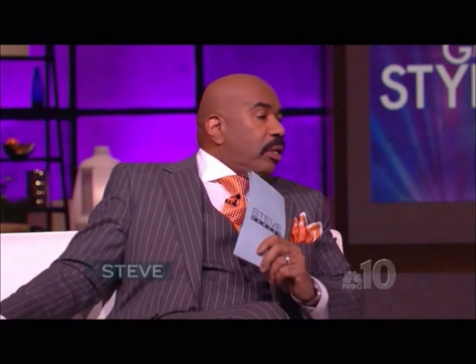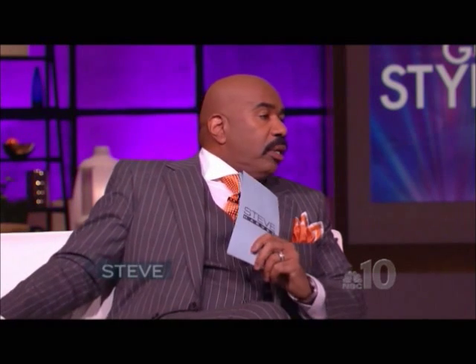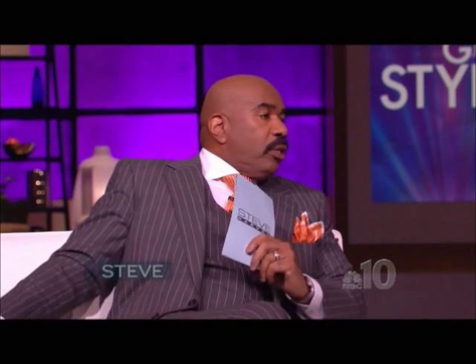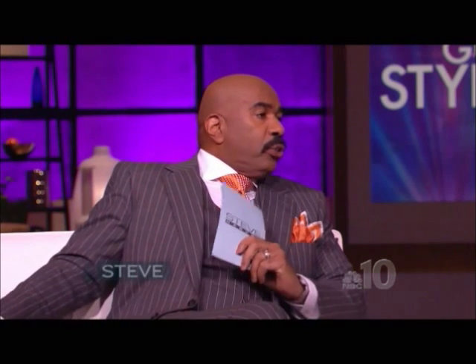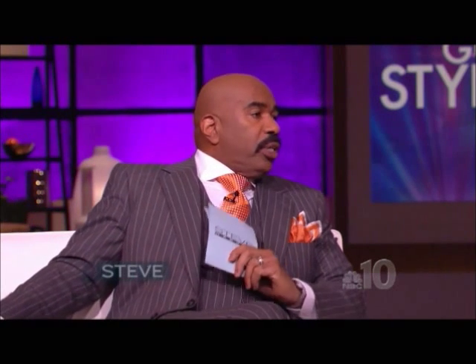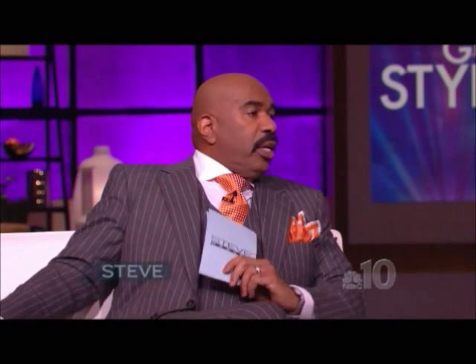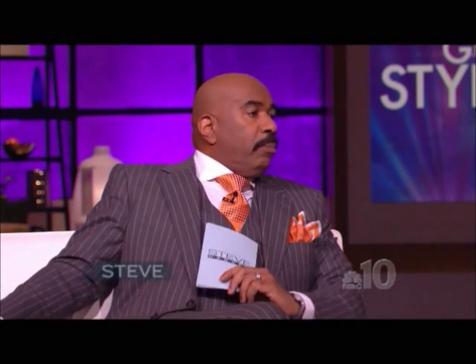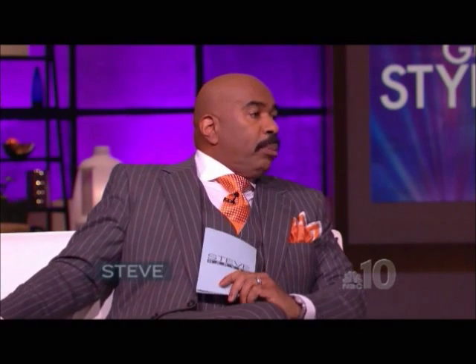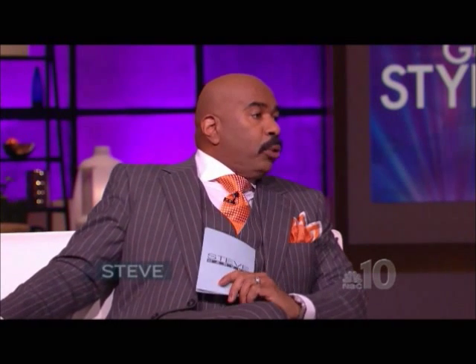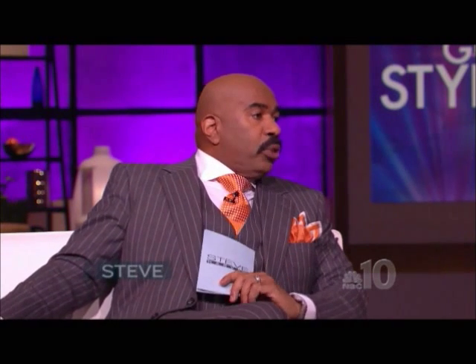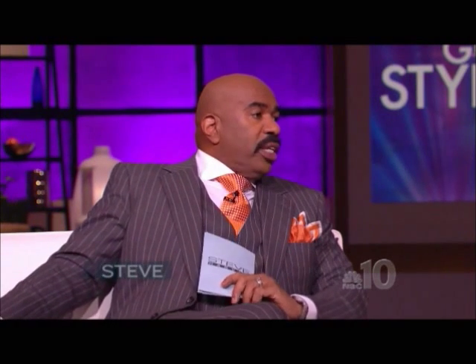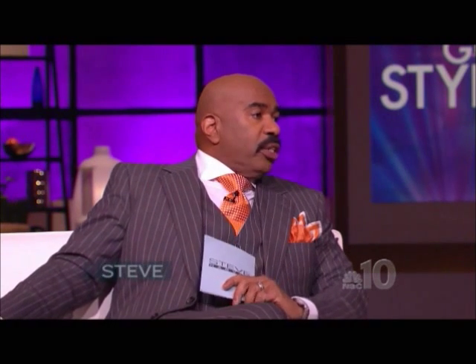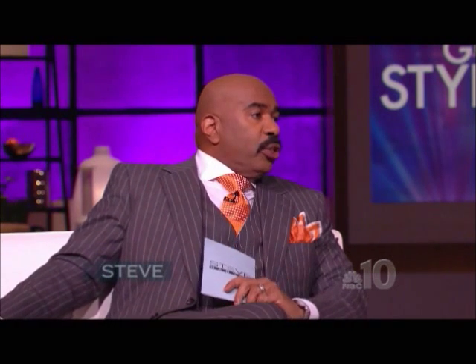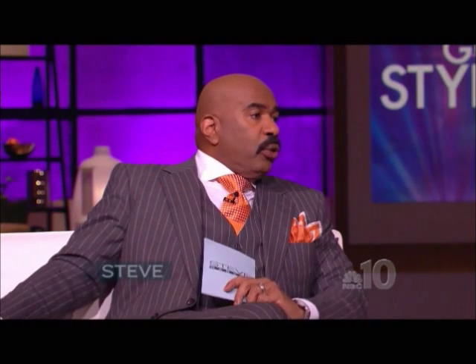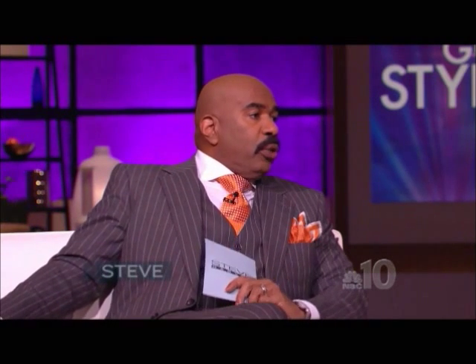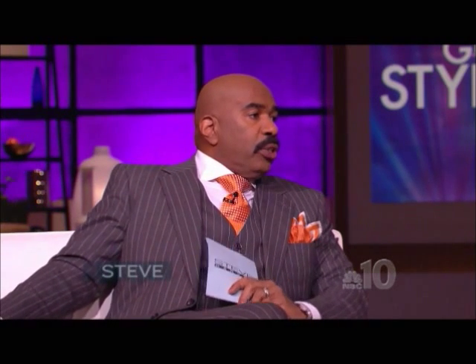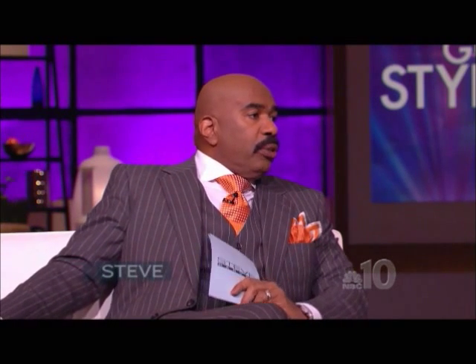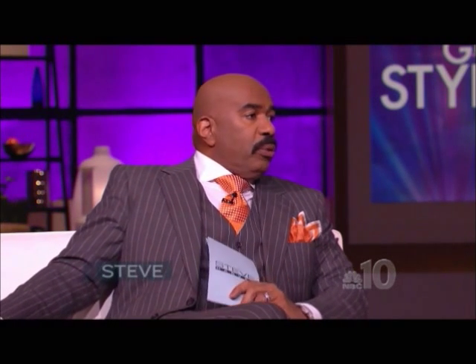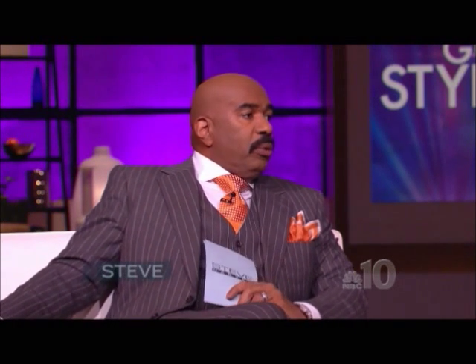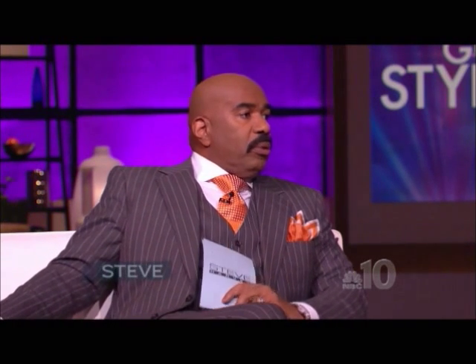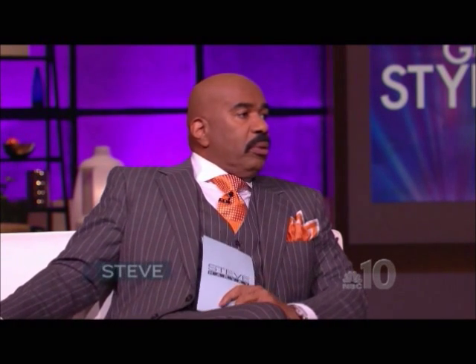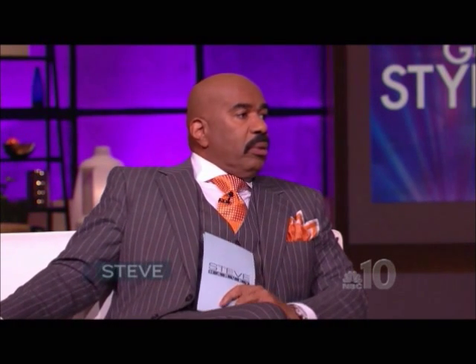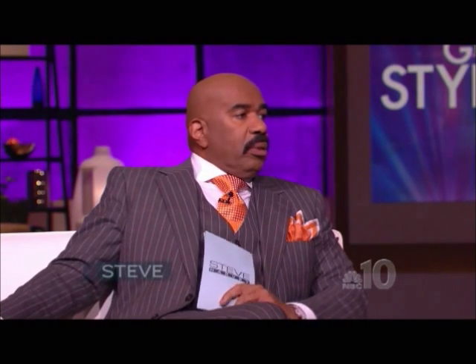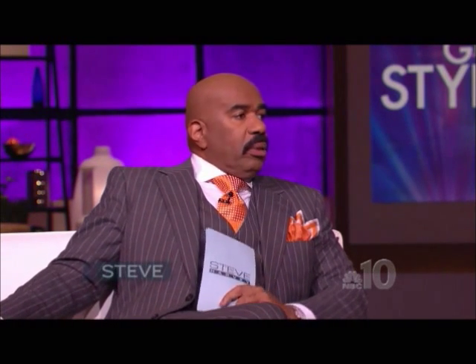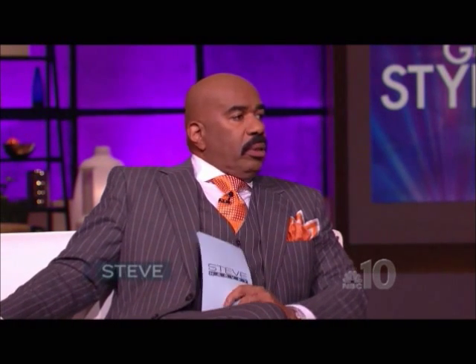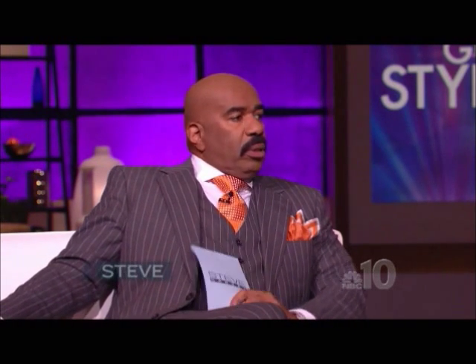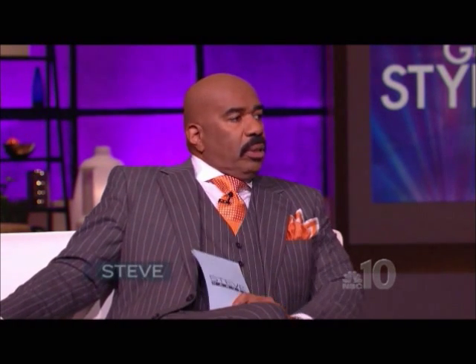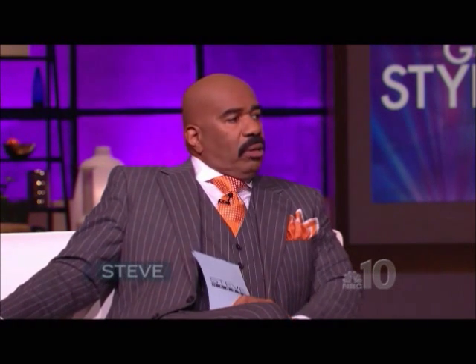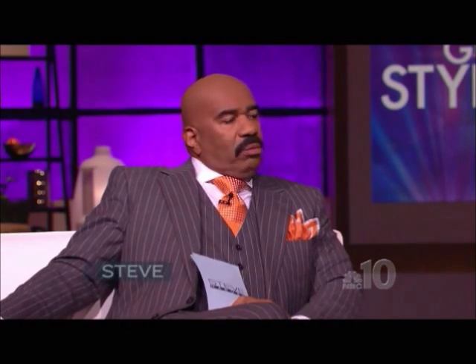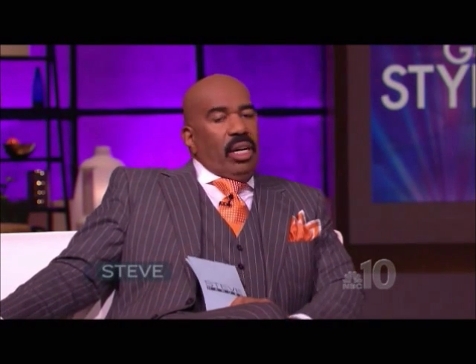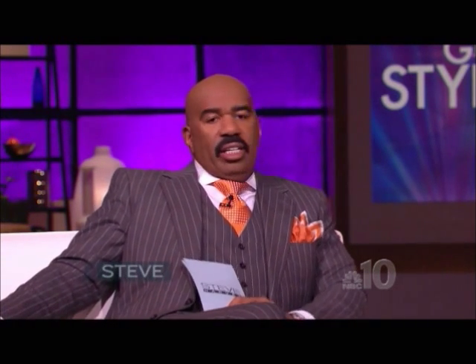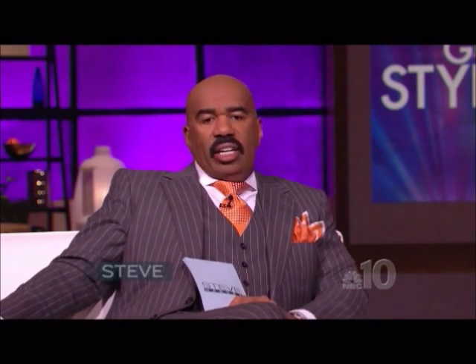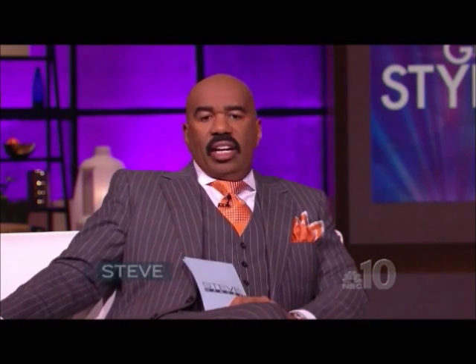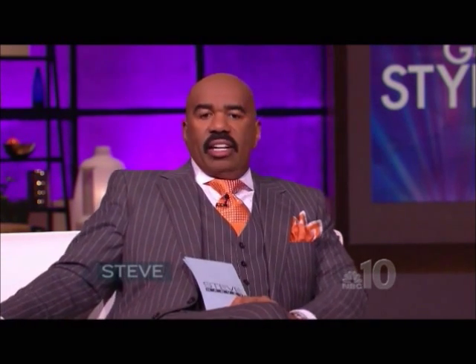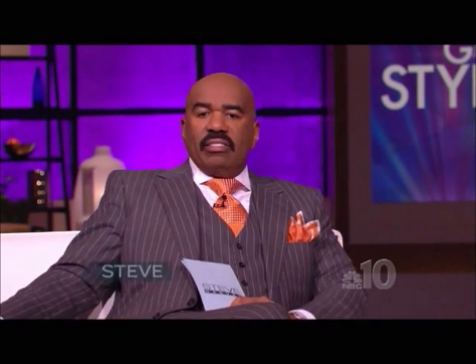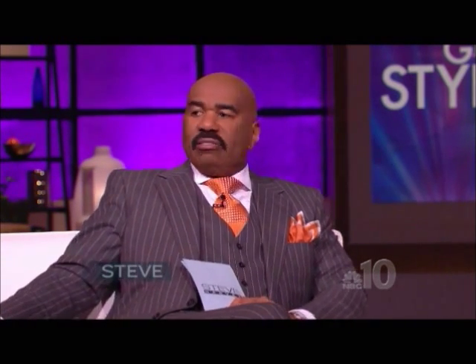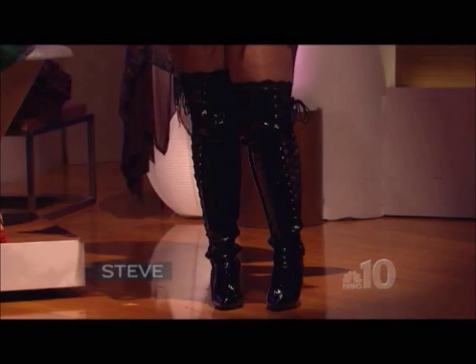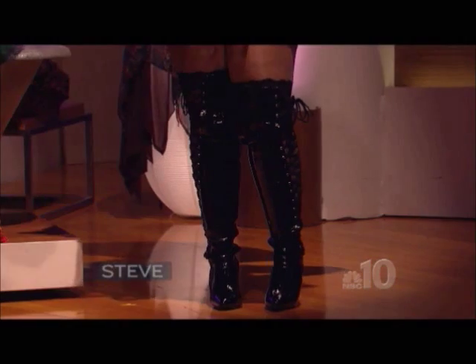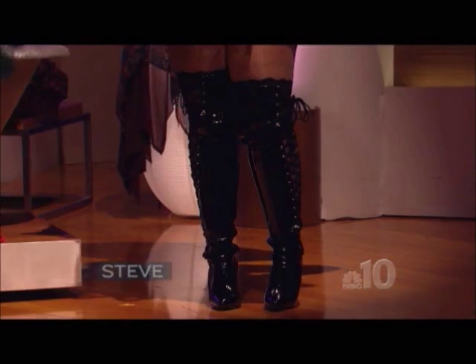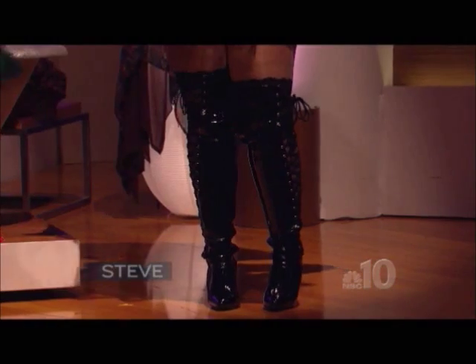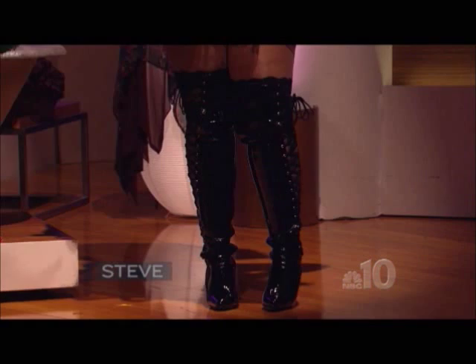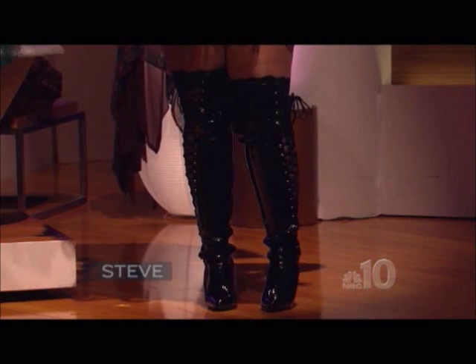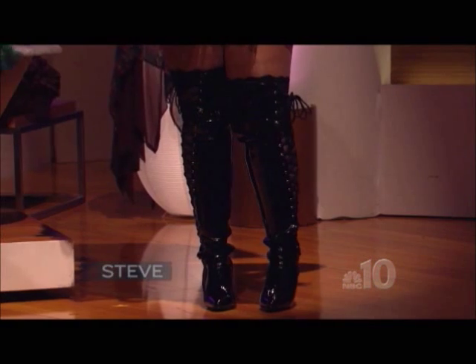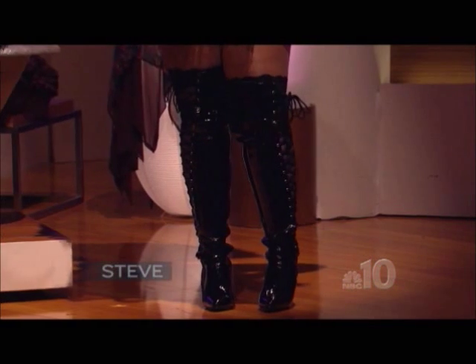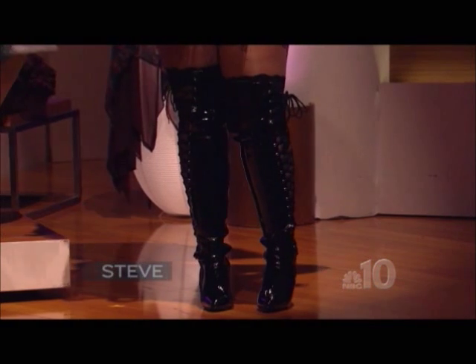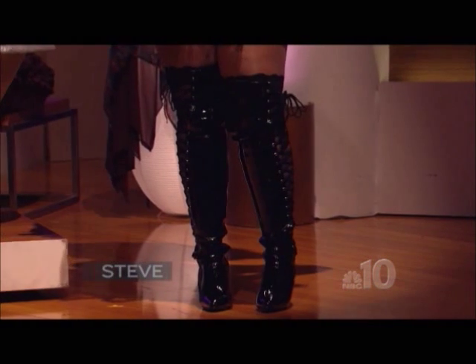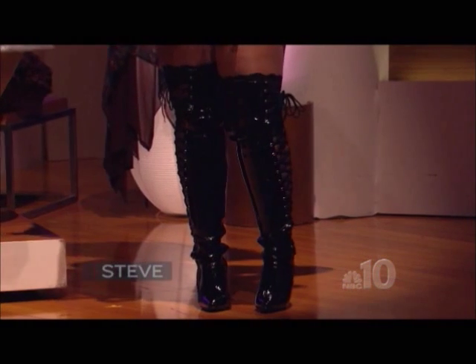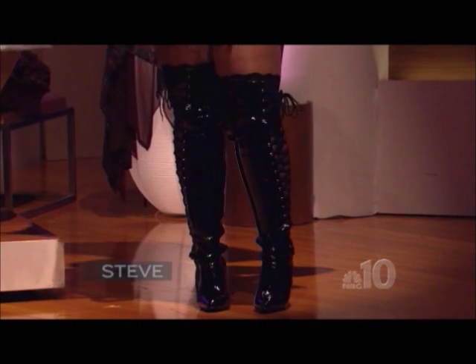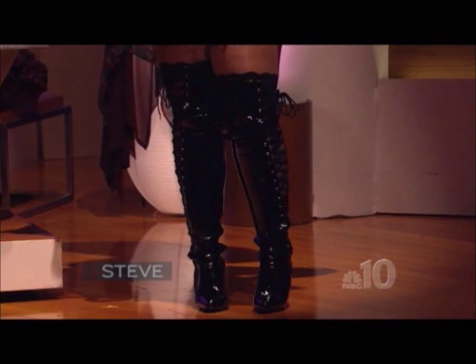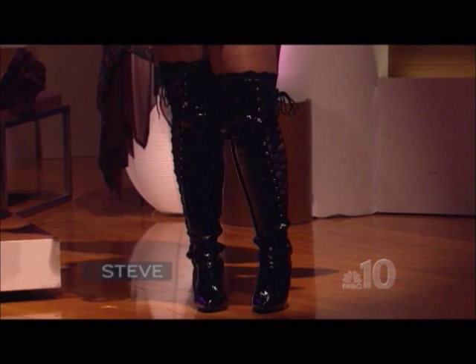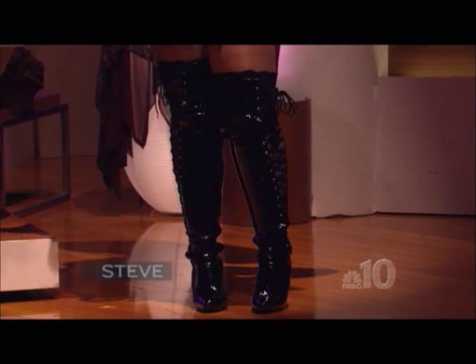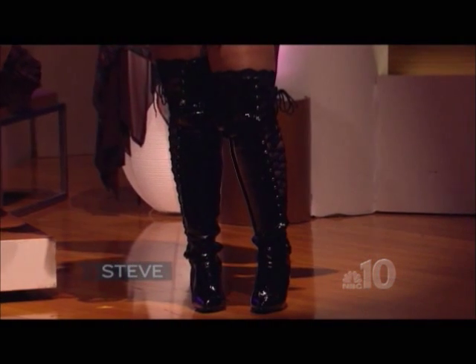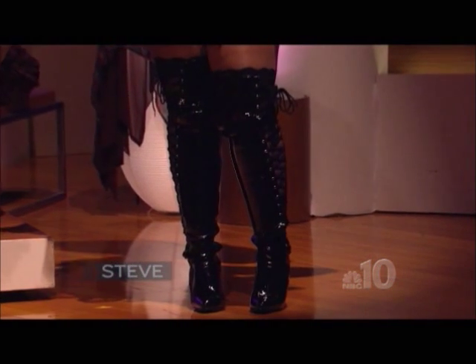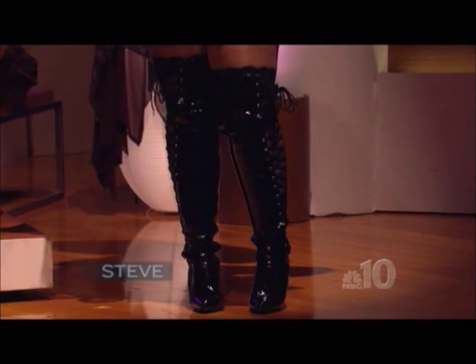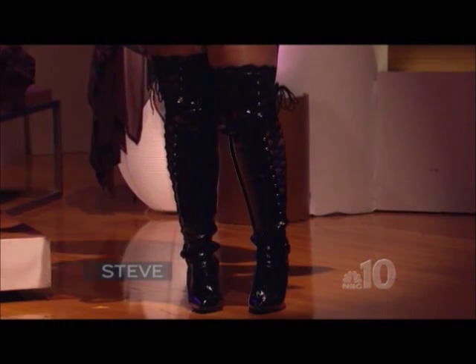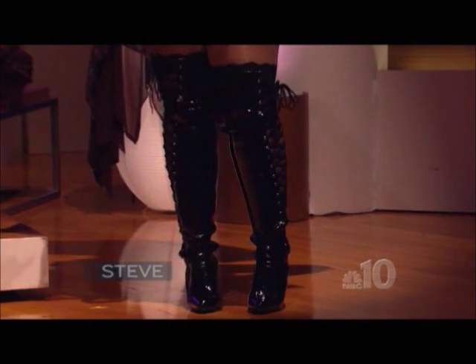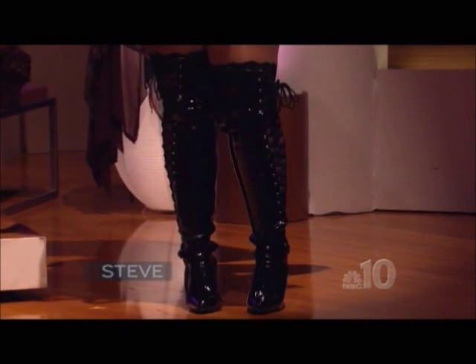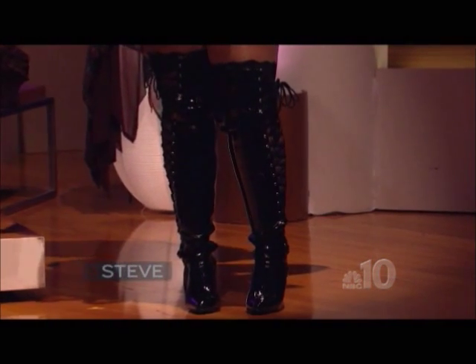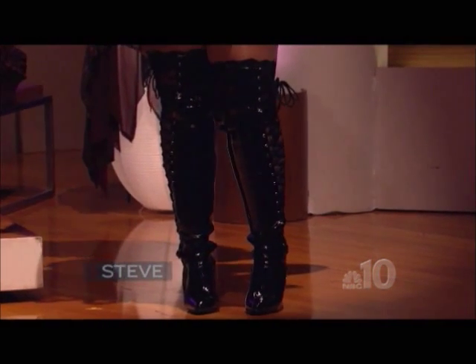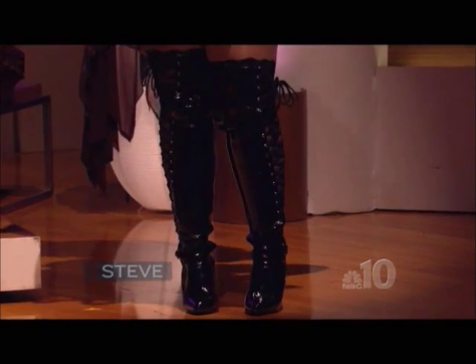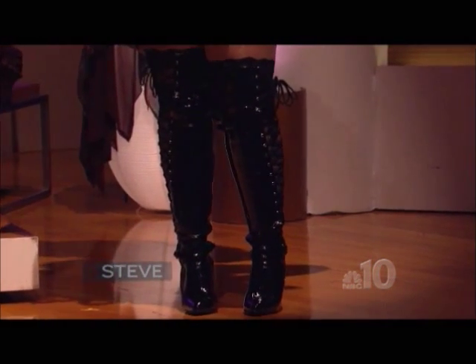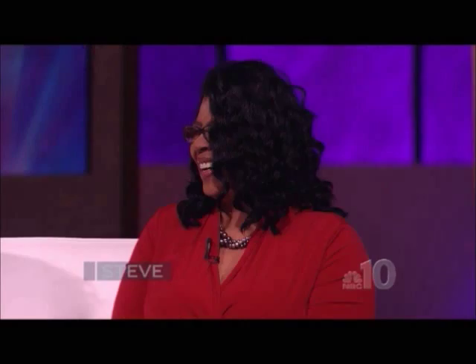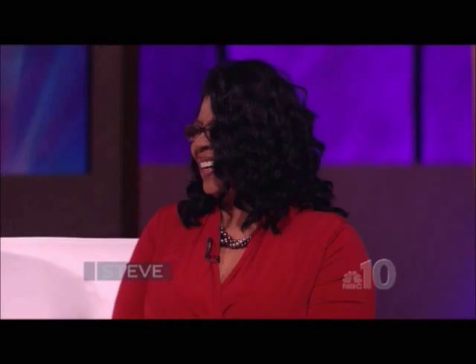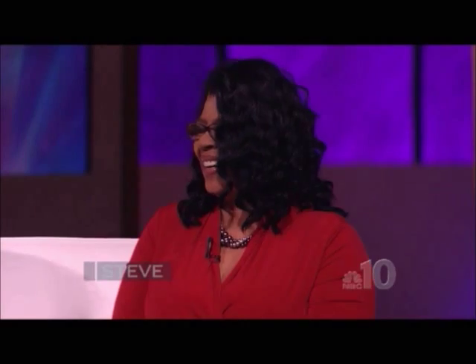This corset is a wonderful piece for any collection. It actually cinches the body and gives you that hourglass figure. You selling boots at the store too? Yes sir. Because I'm going to want the boots and all that.